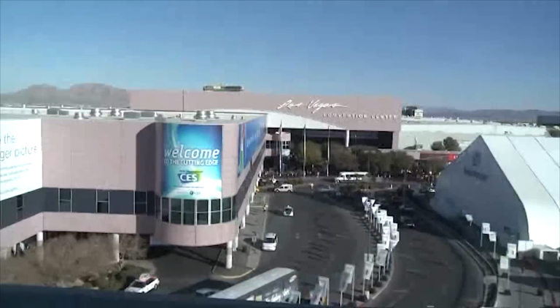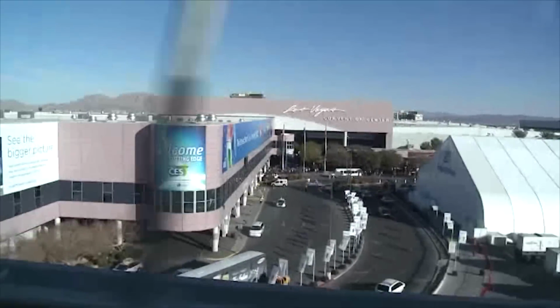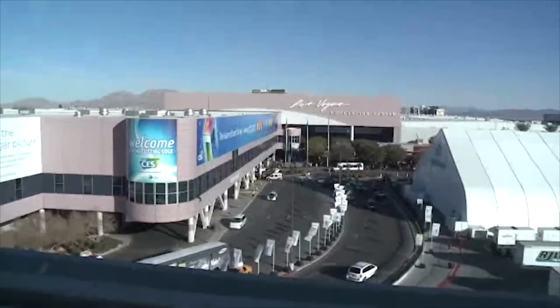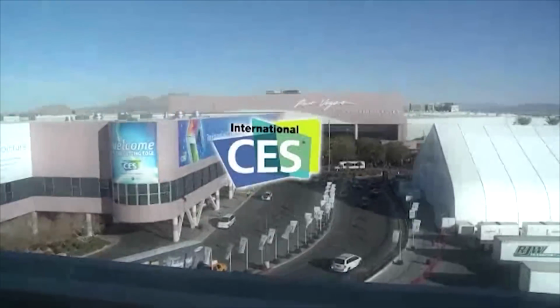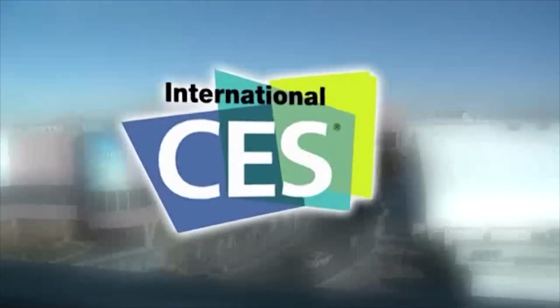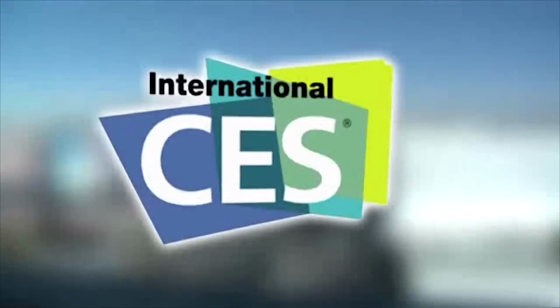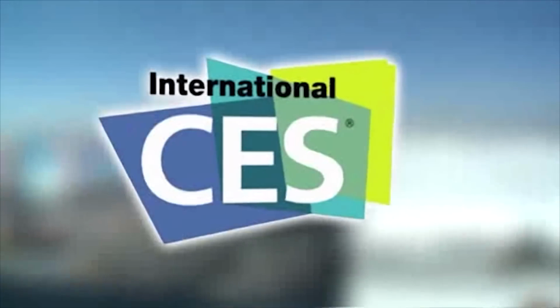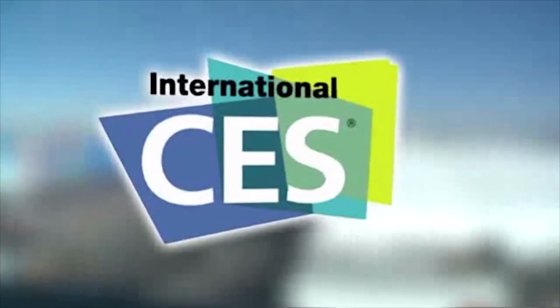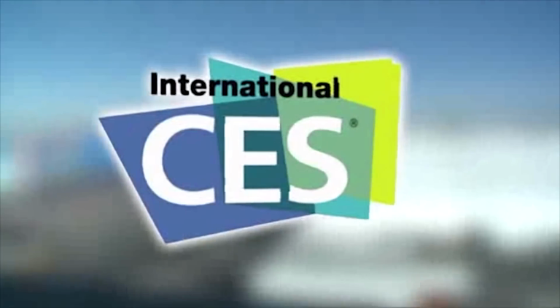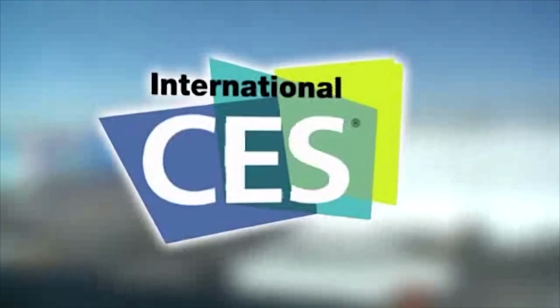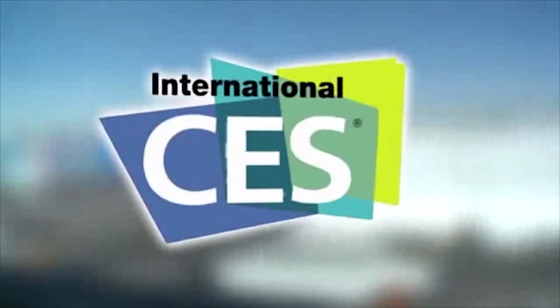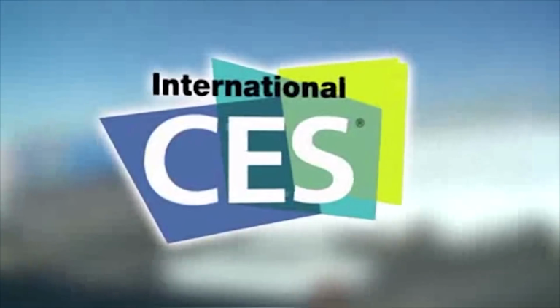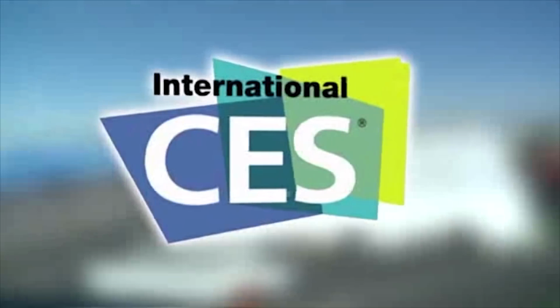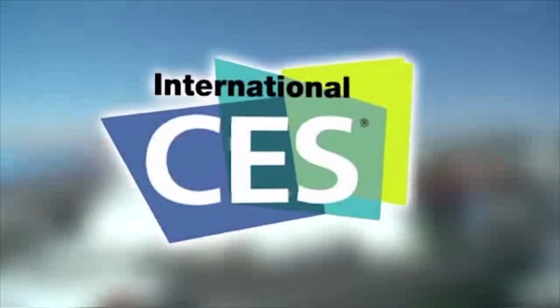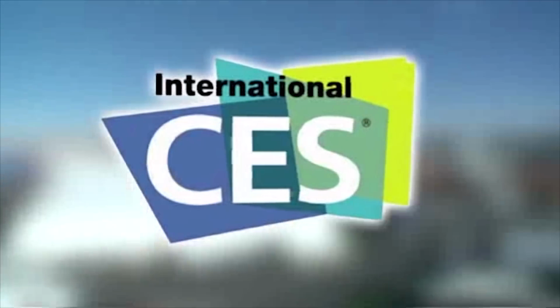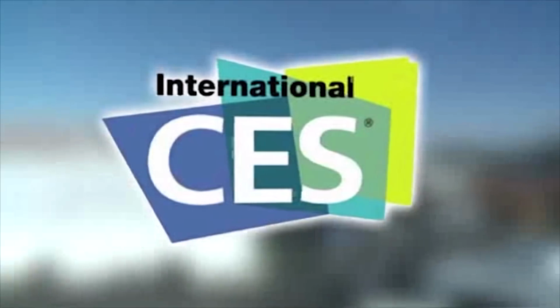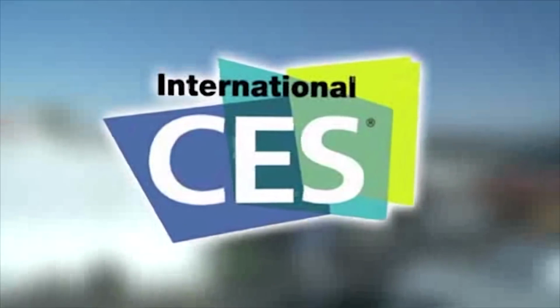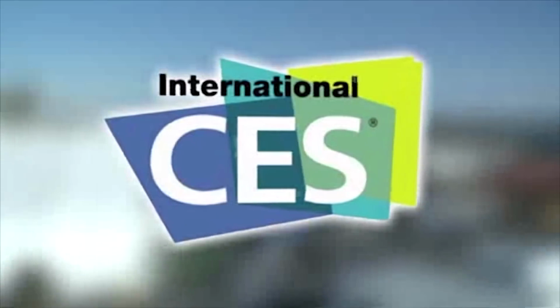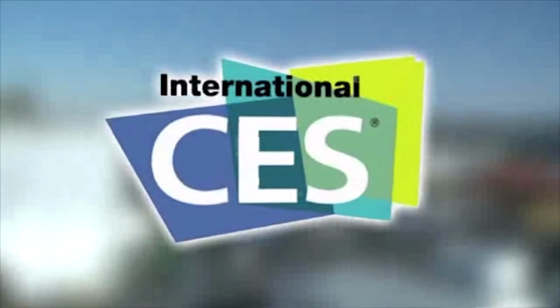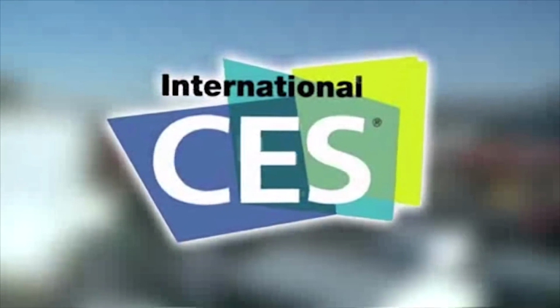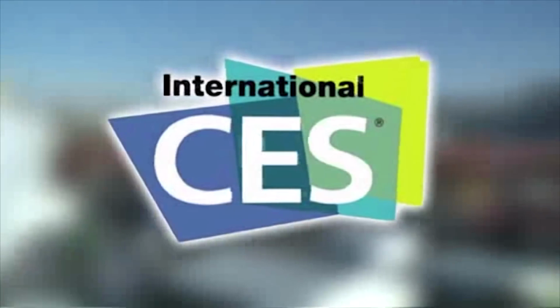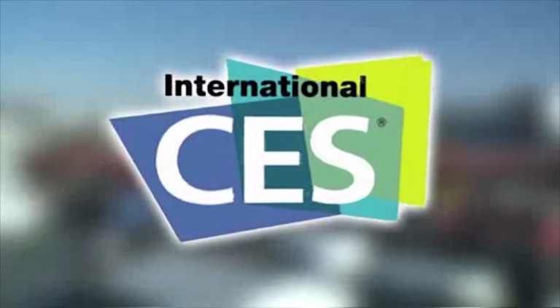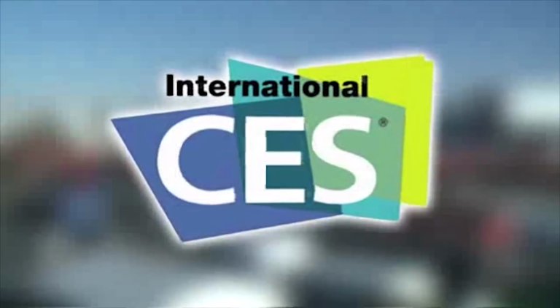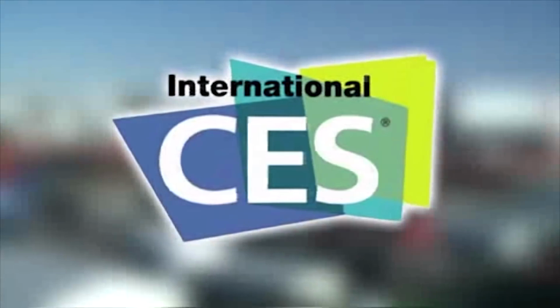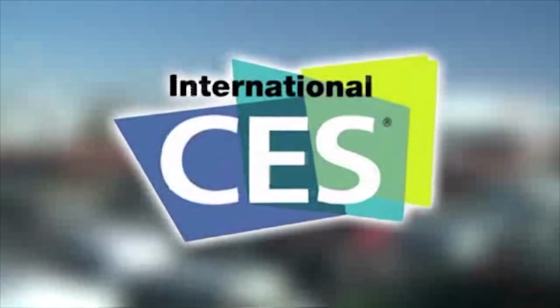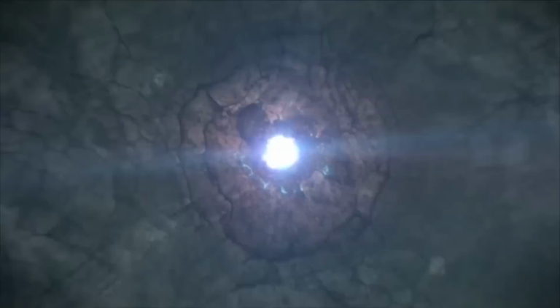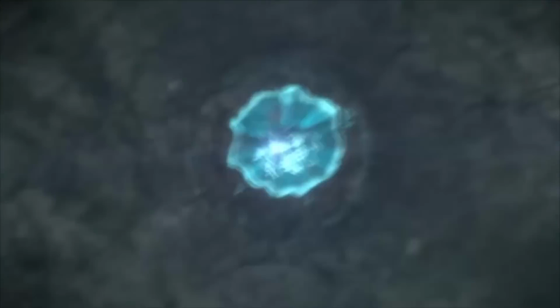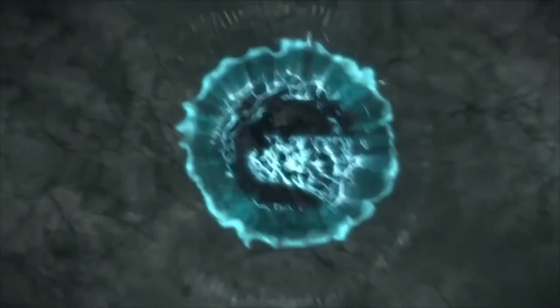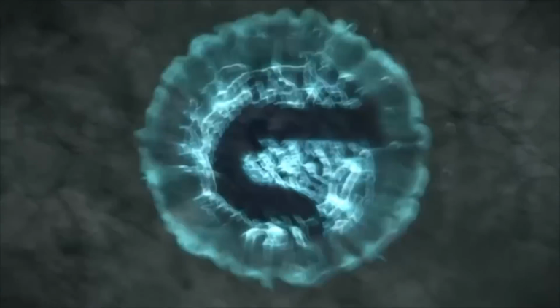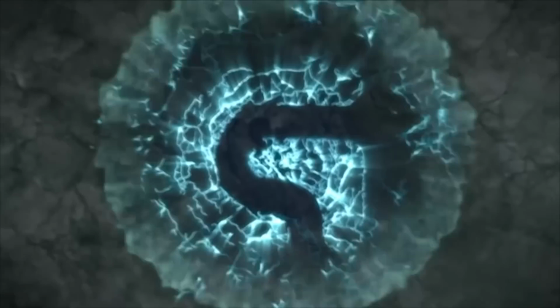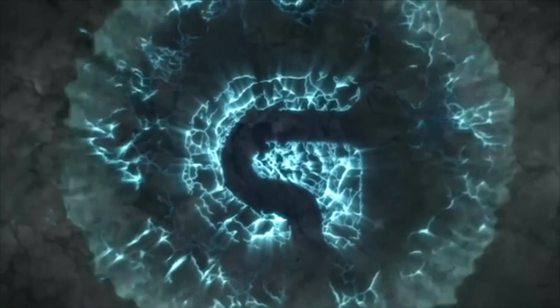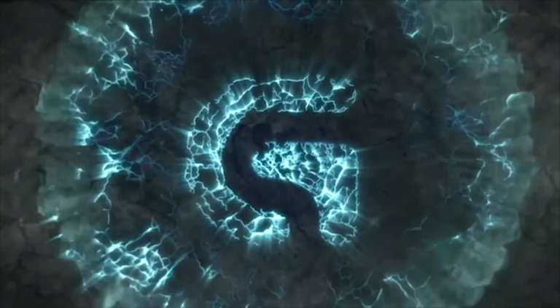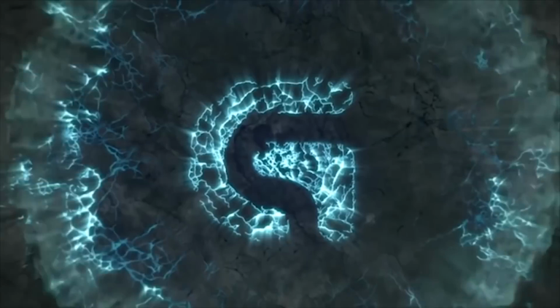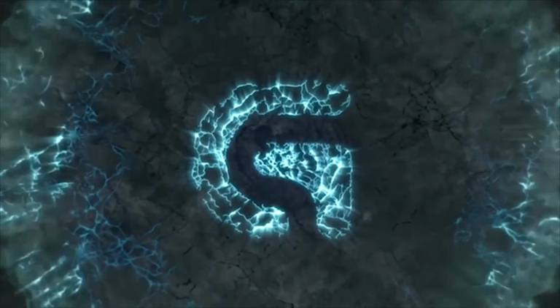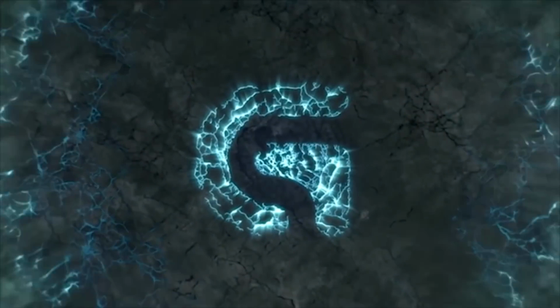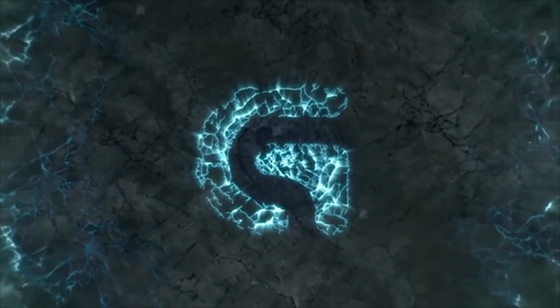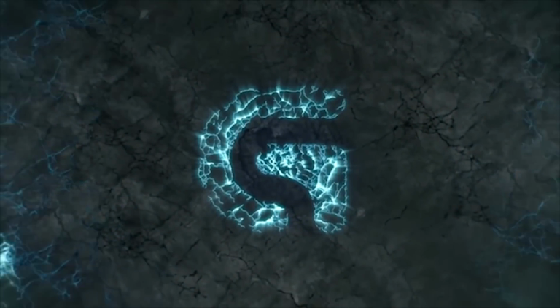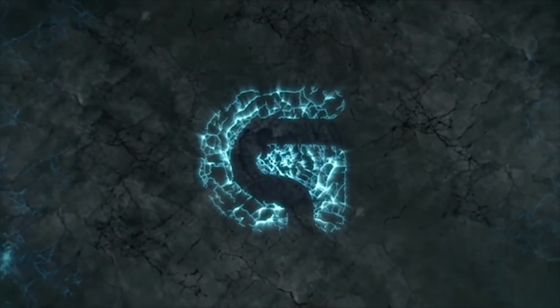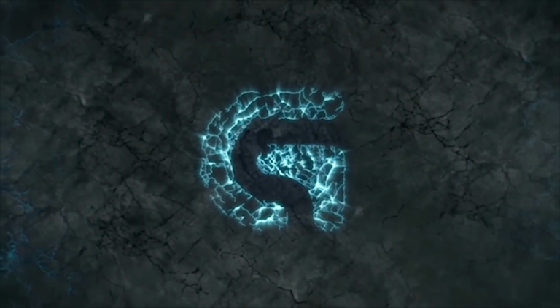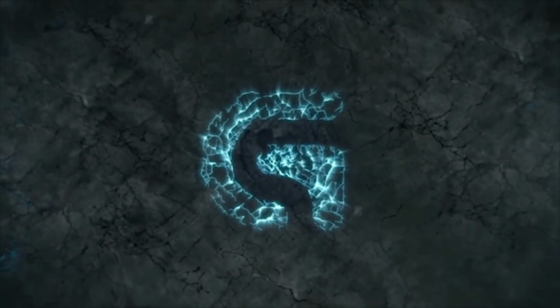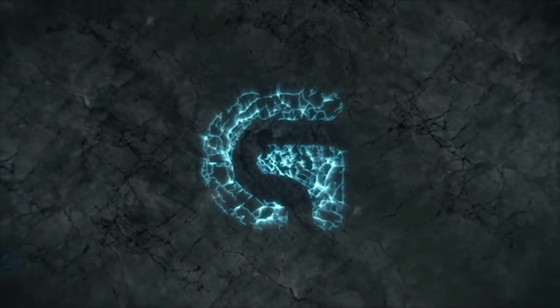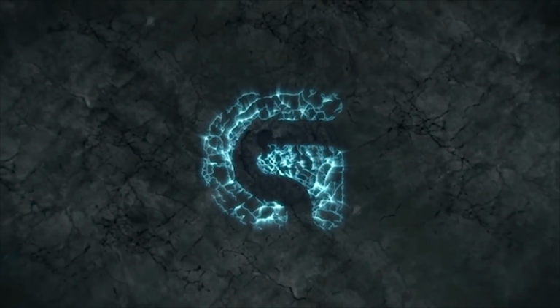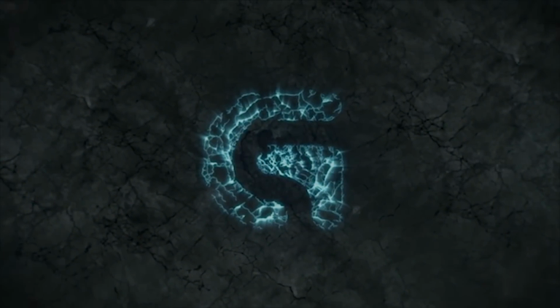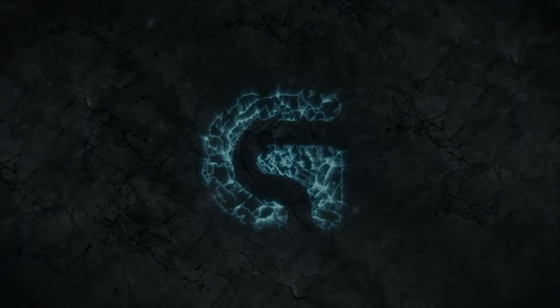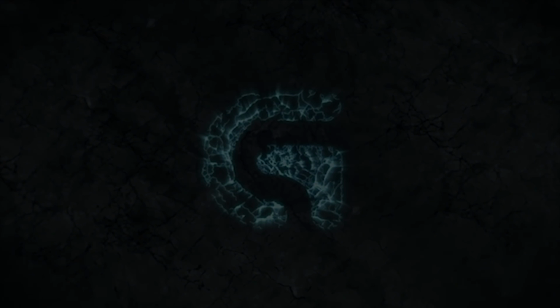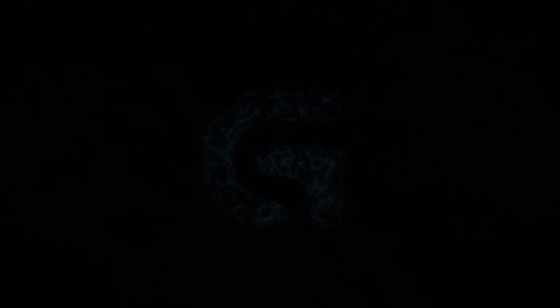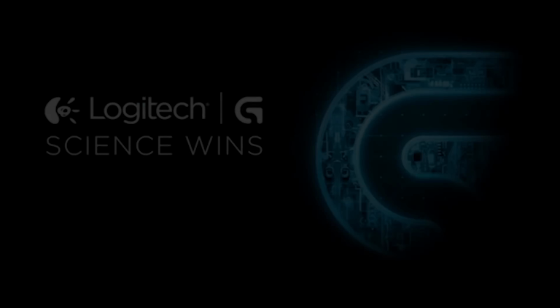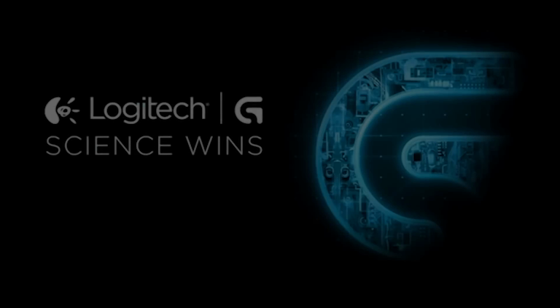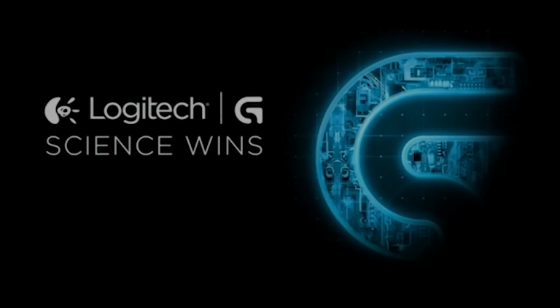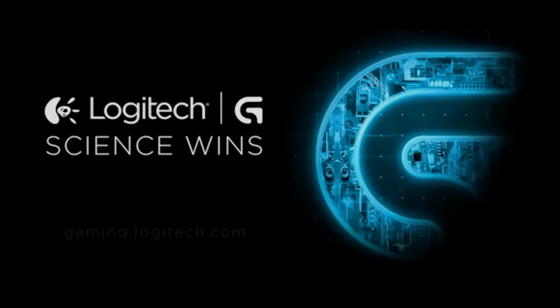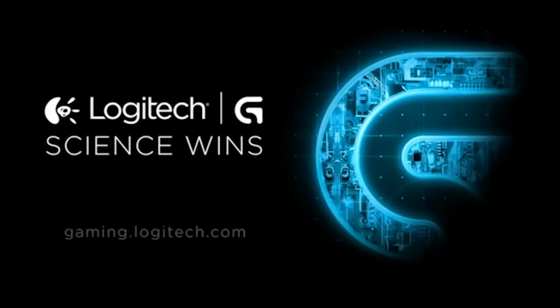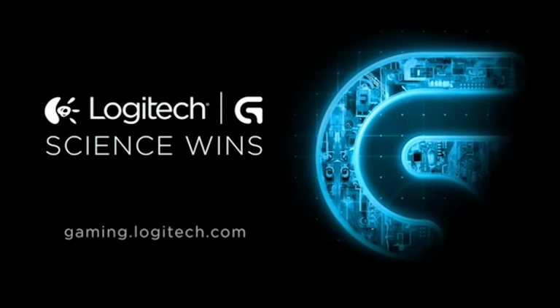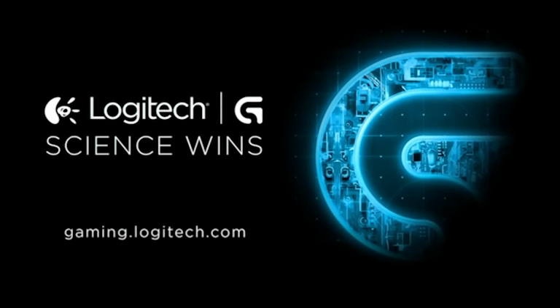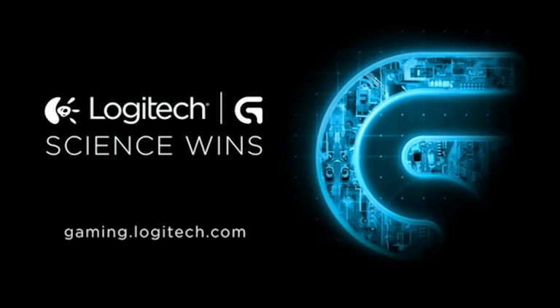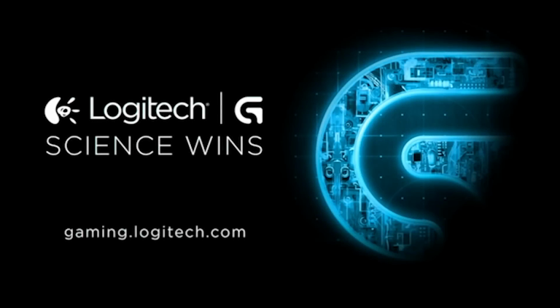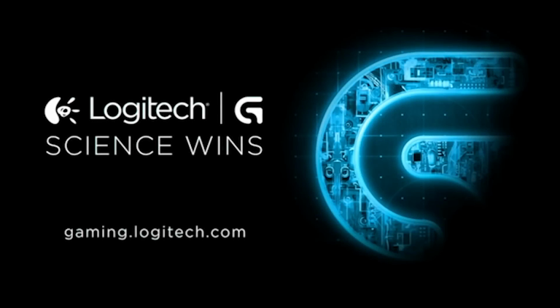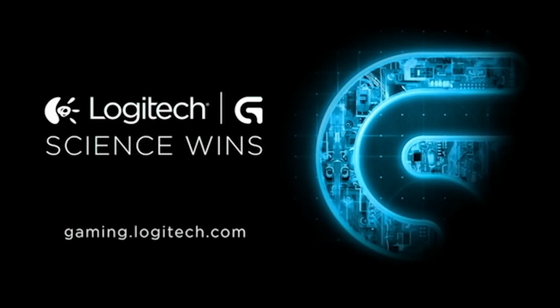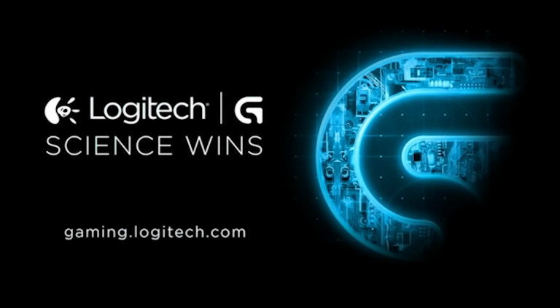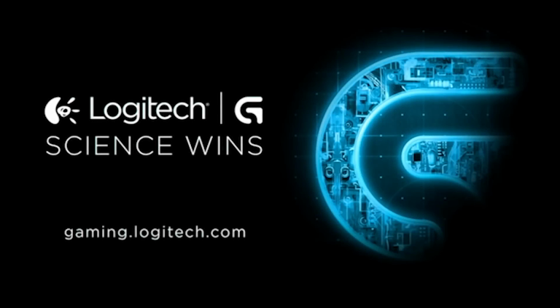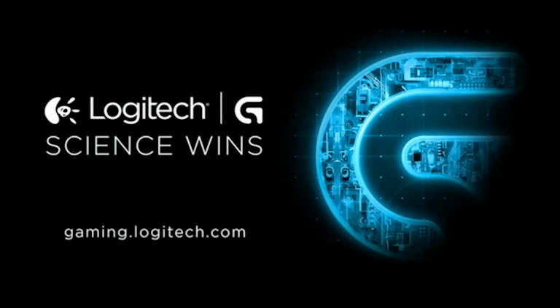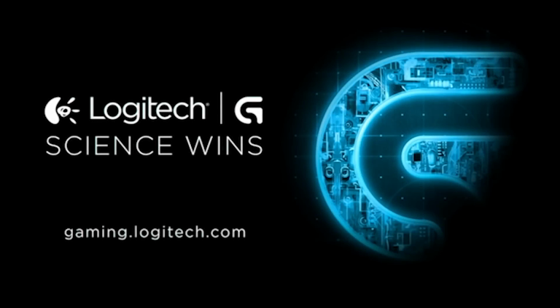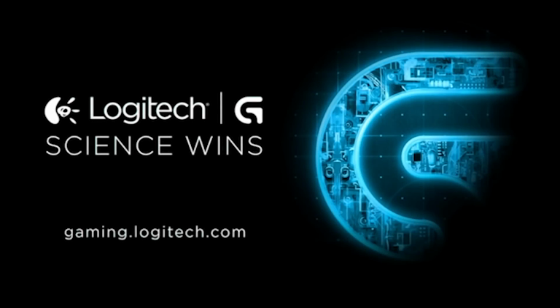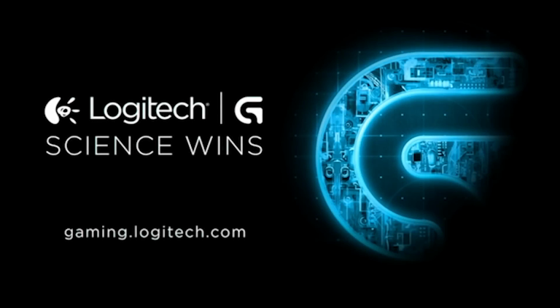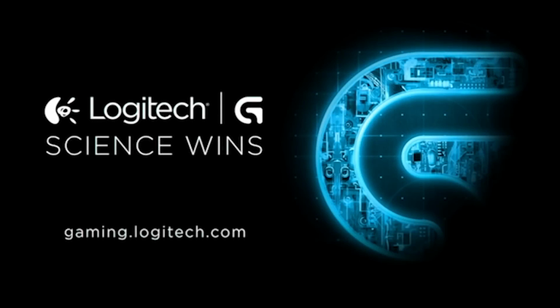PC Perspective's coverage of CES 2015 is brought to you by Logitech. See the latest gaming peripherals at gaming.logitech.com.